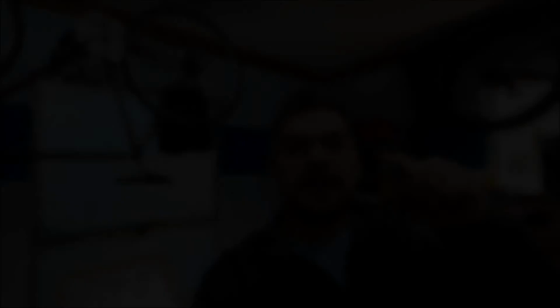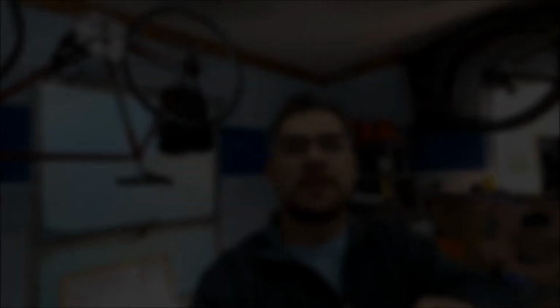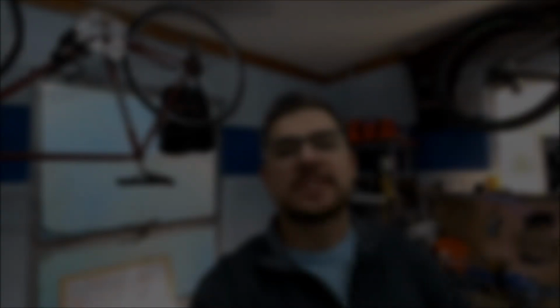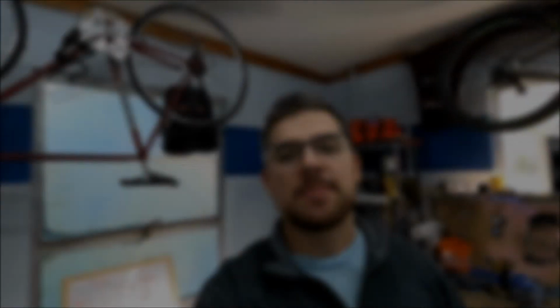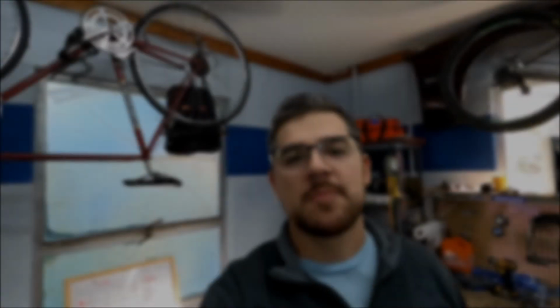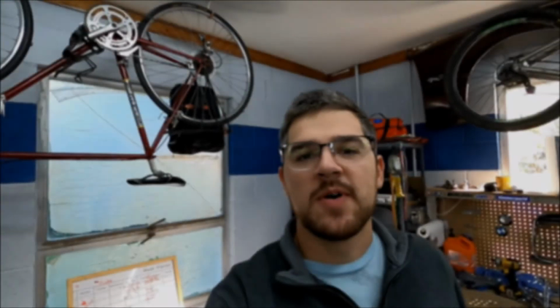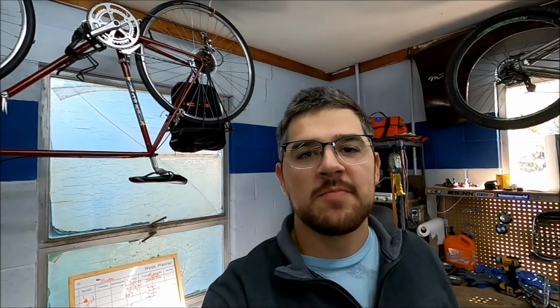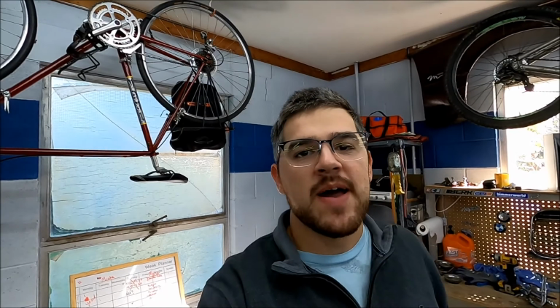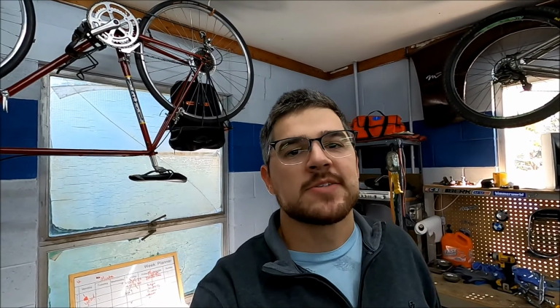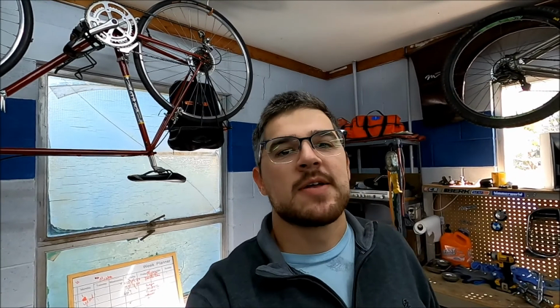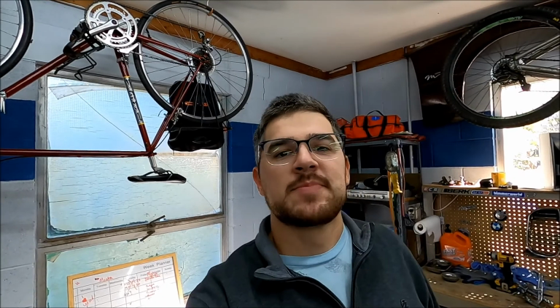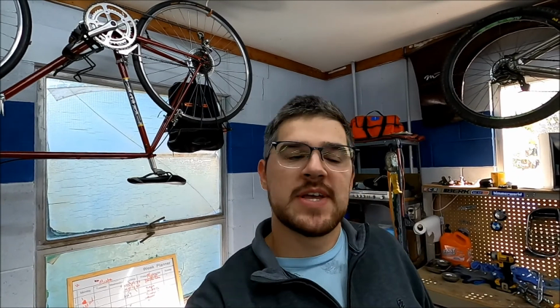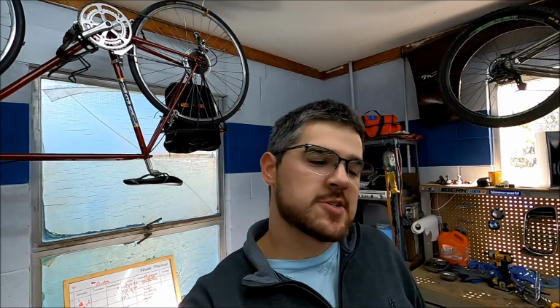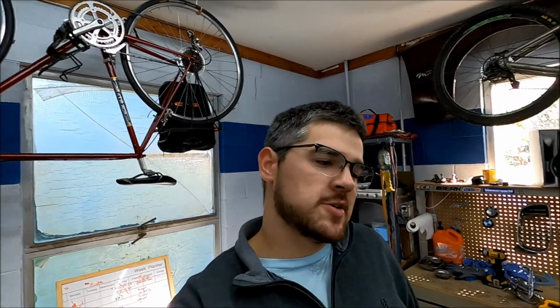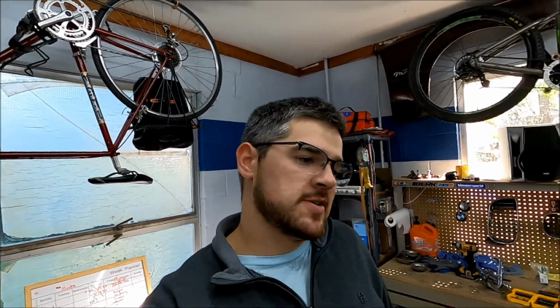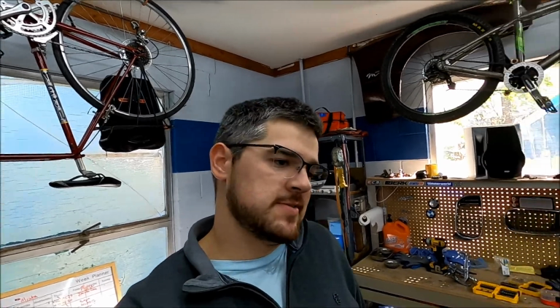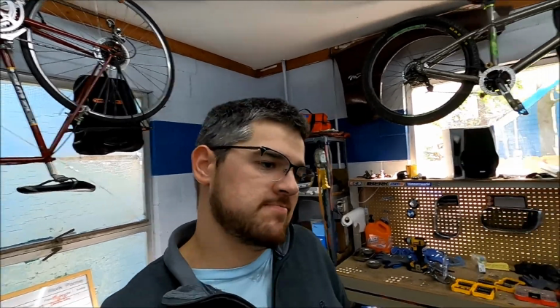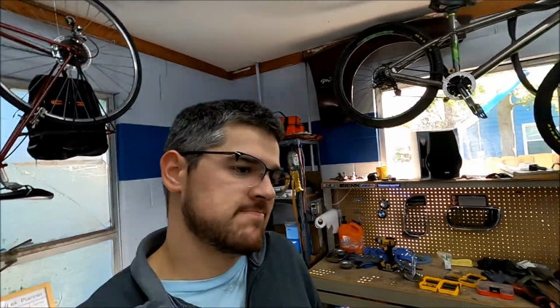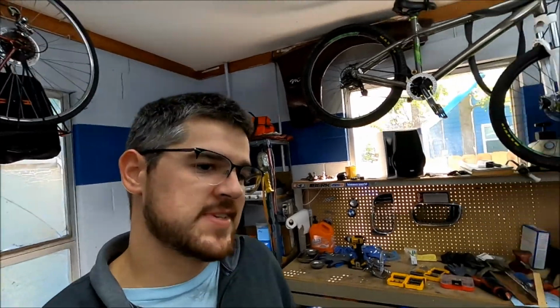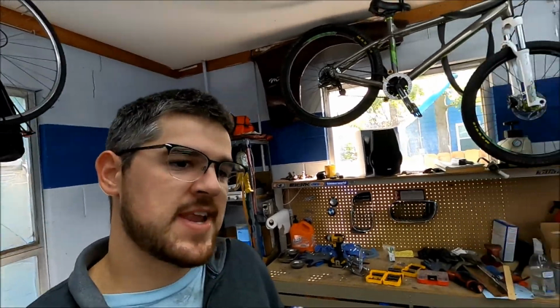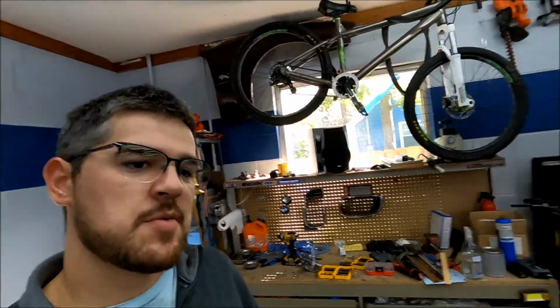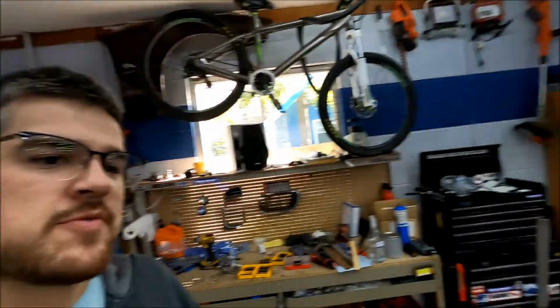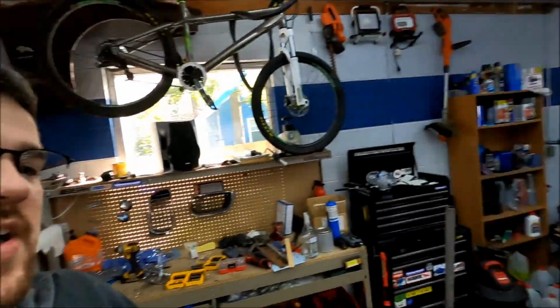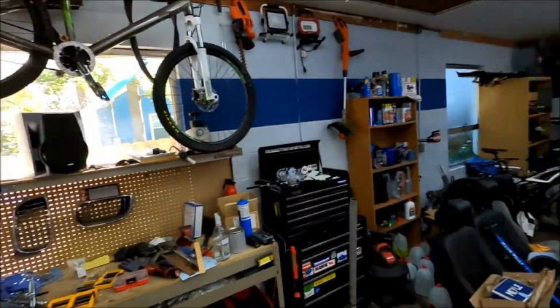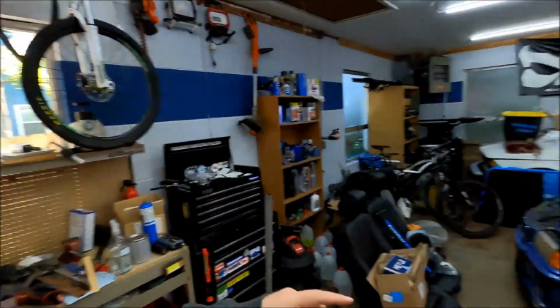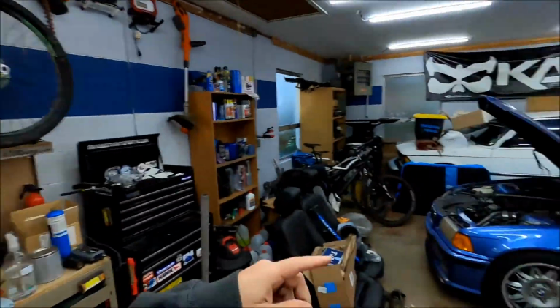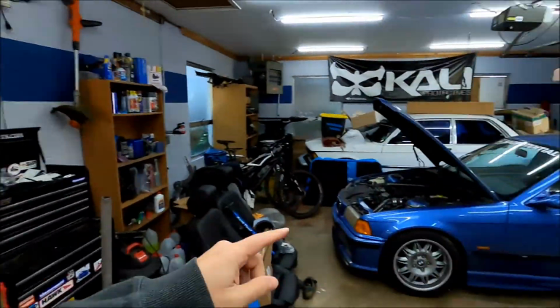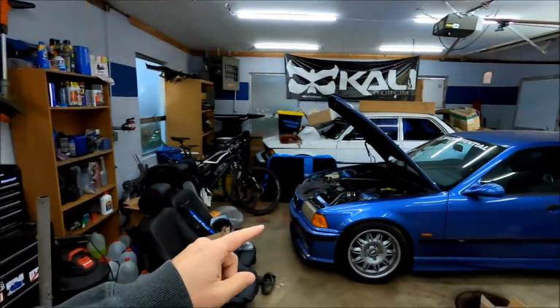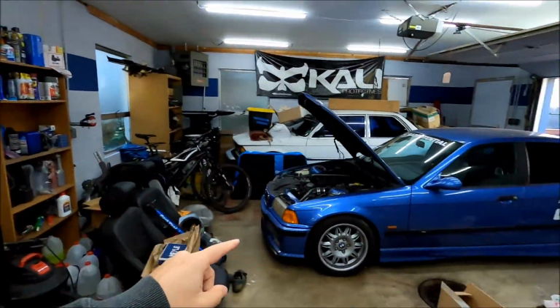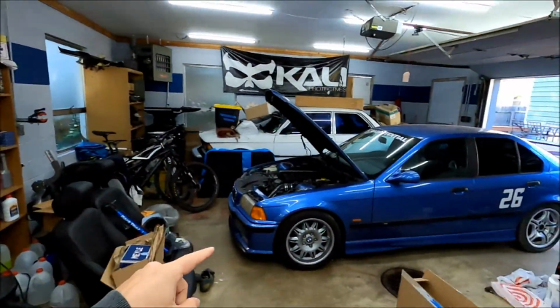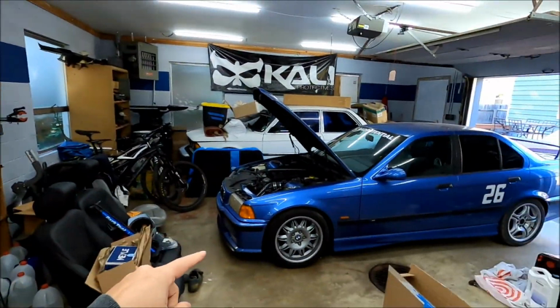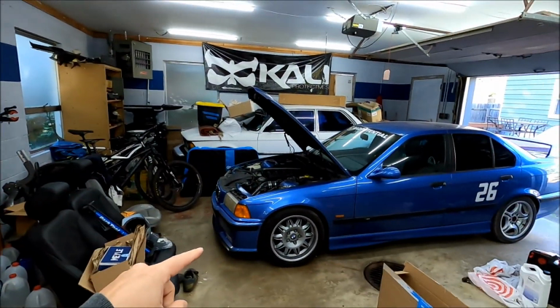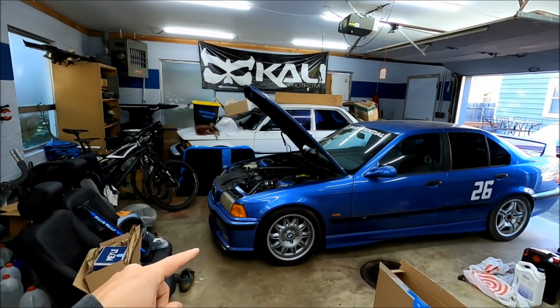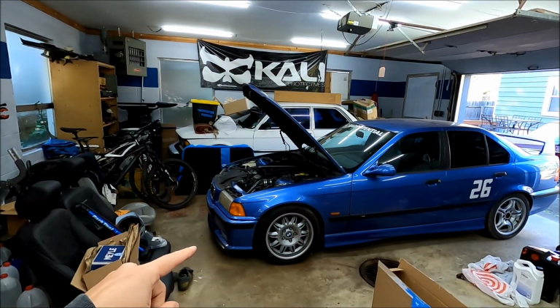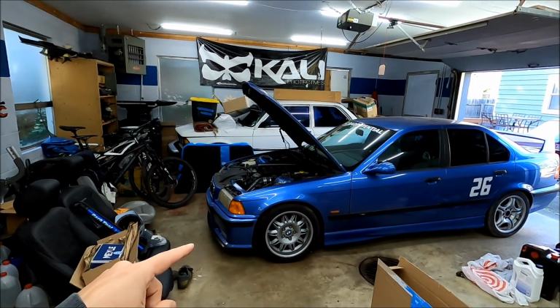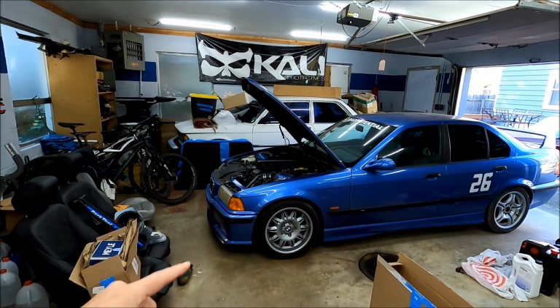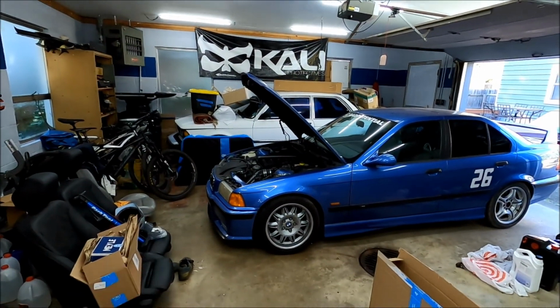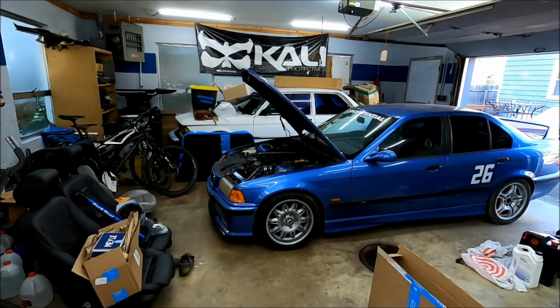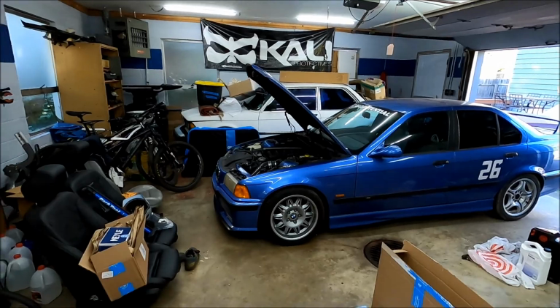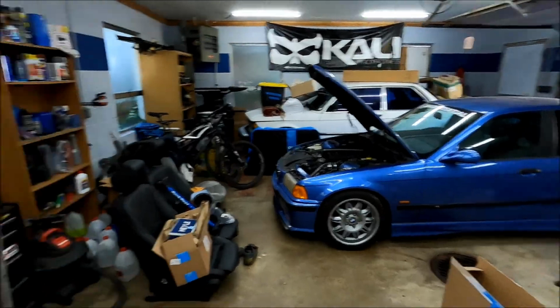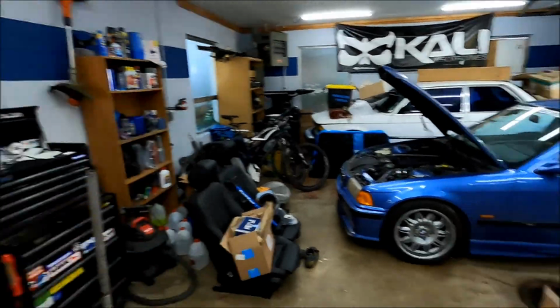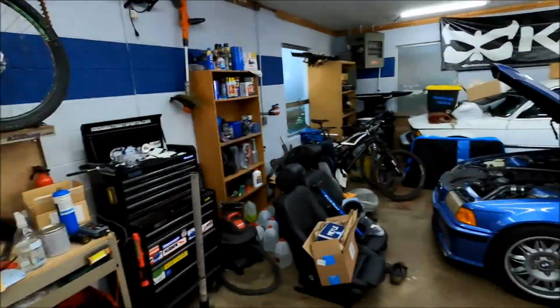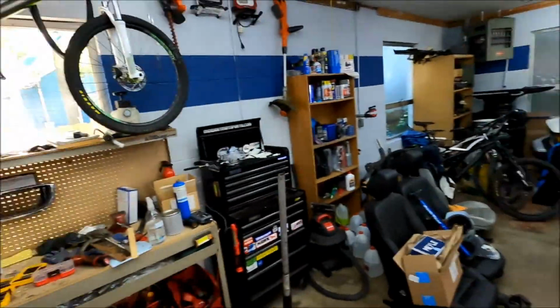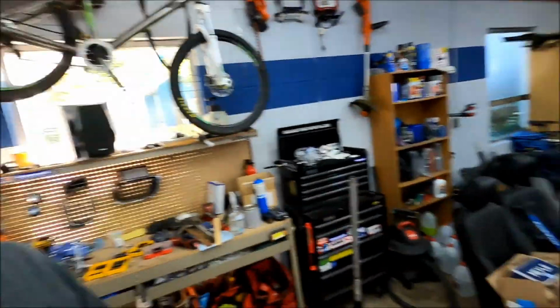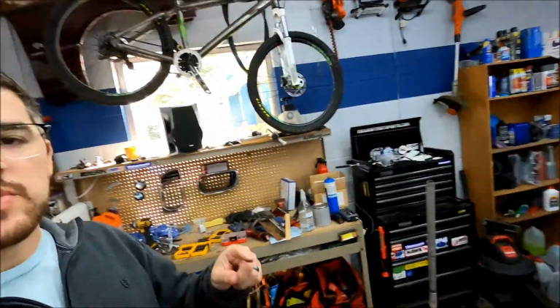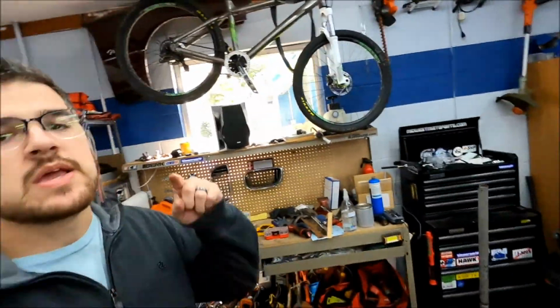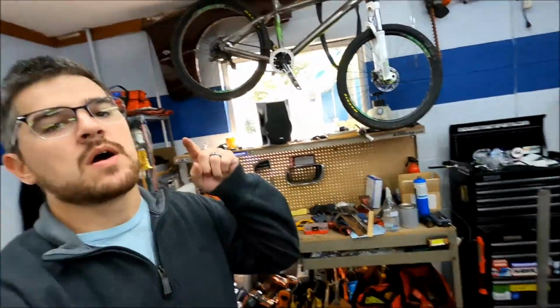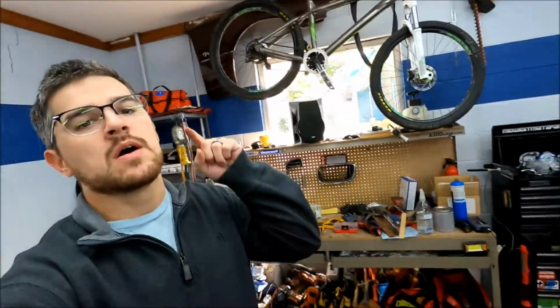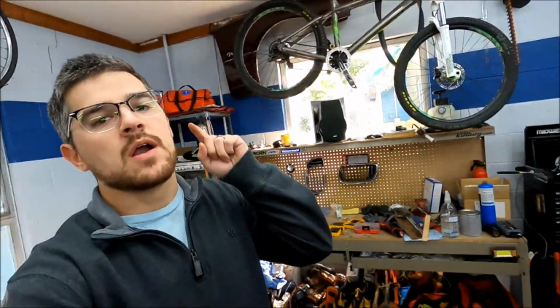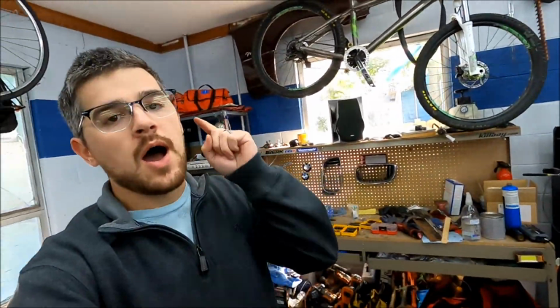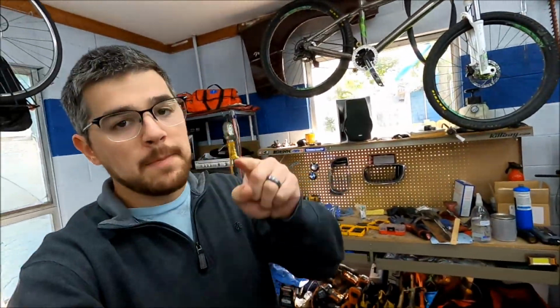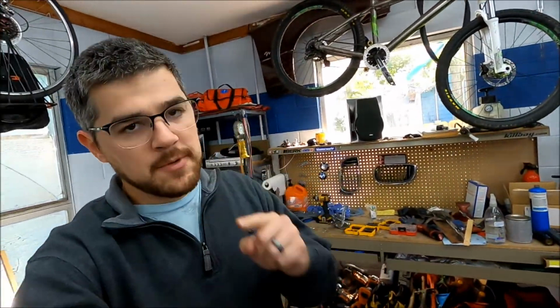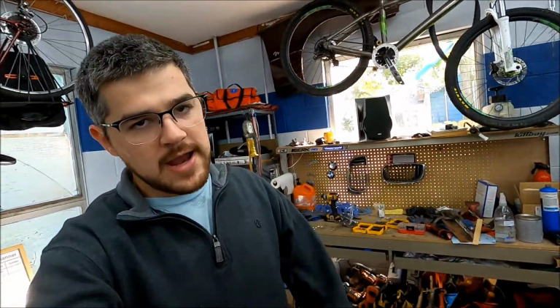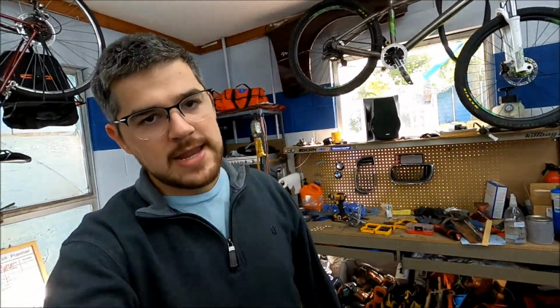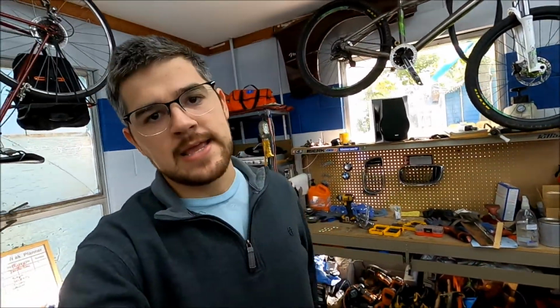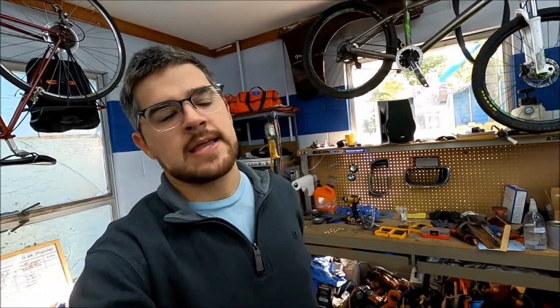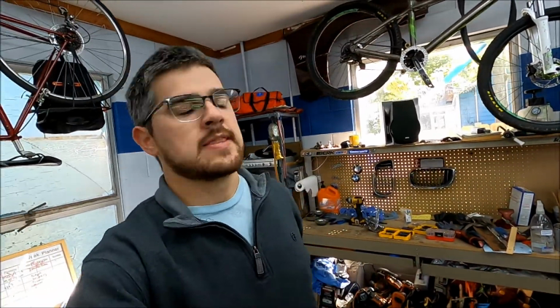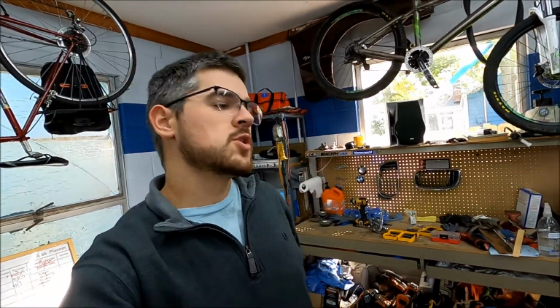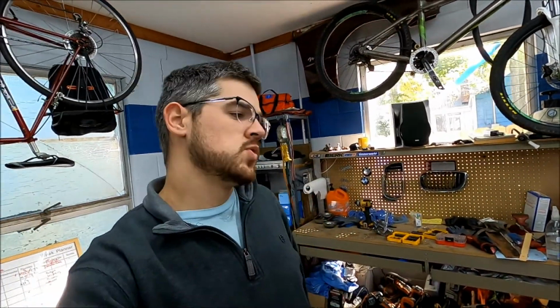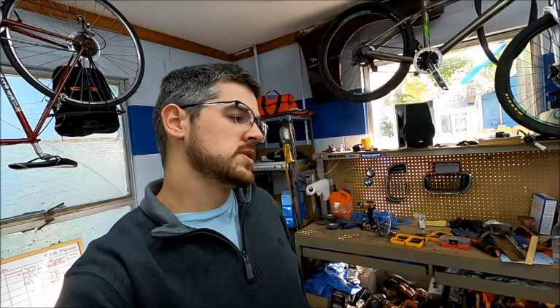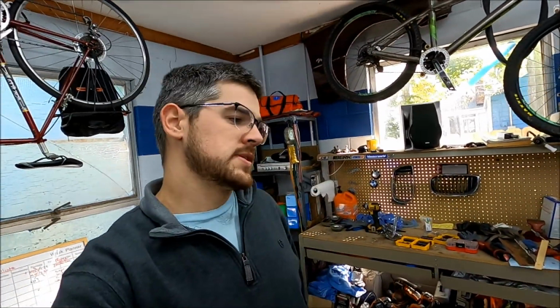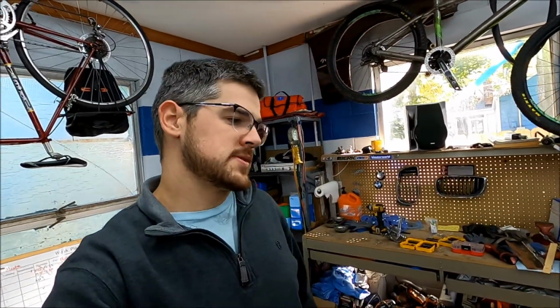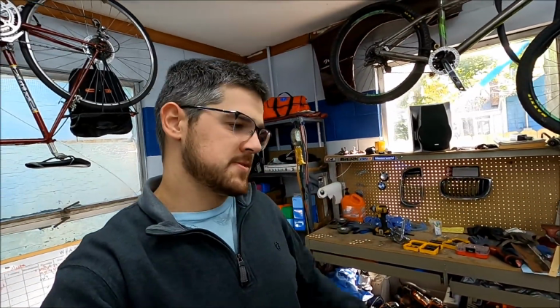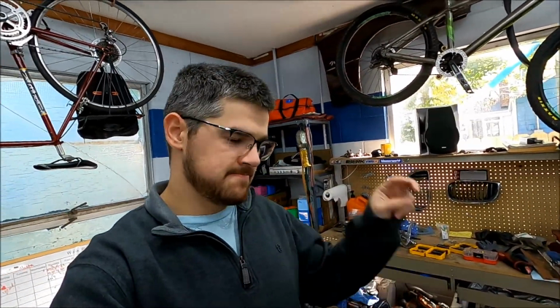What's up and welcome back to Rad Potential. Today we've got the E36 in the garage and we are upgrading the cooling system.